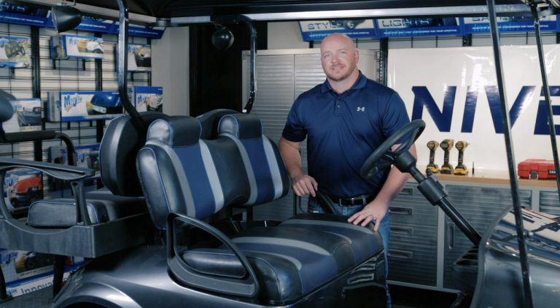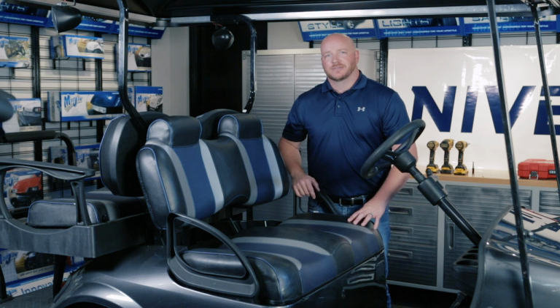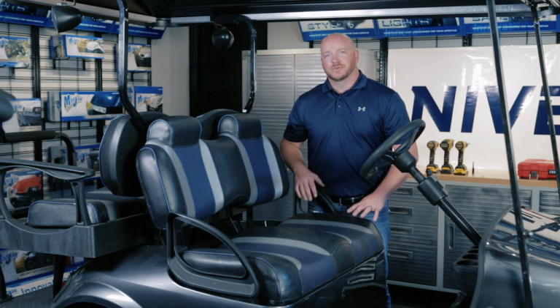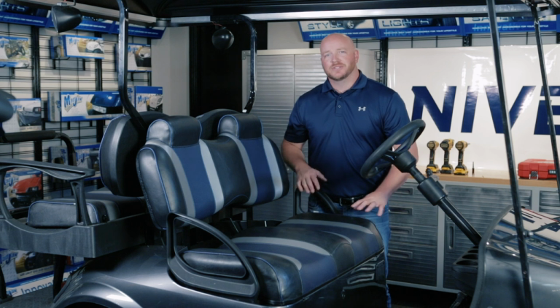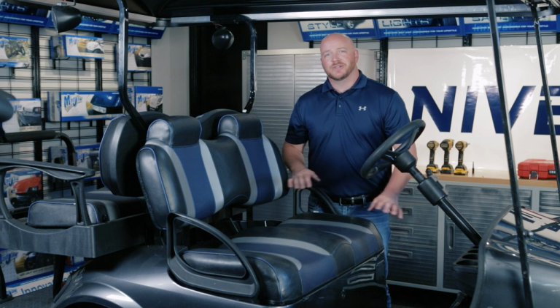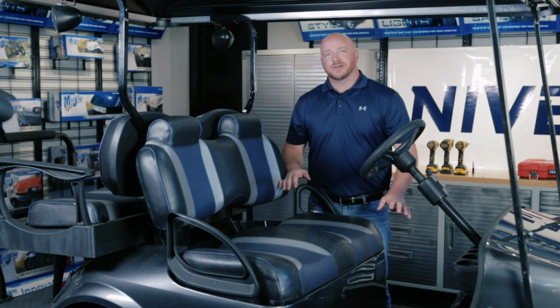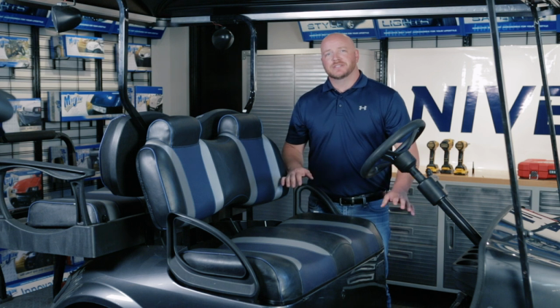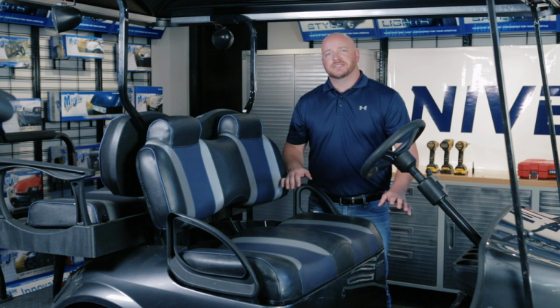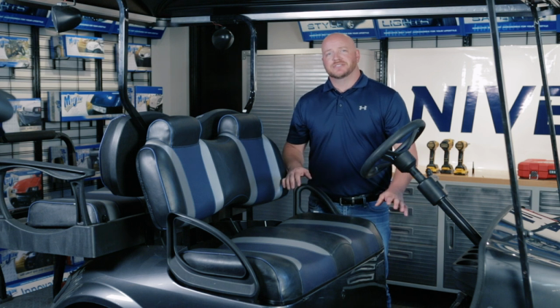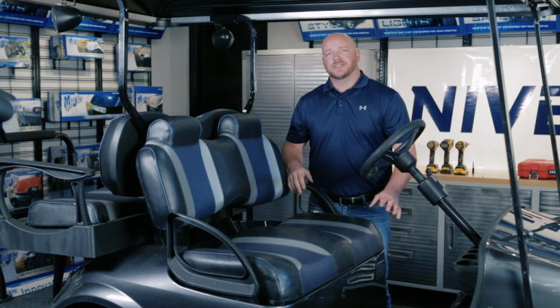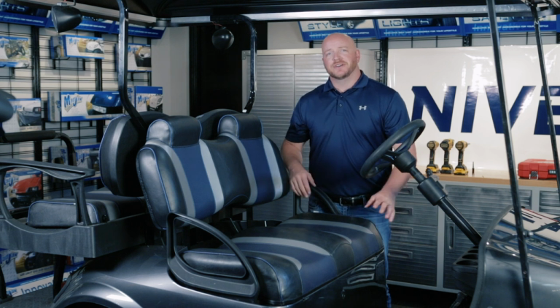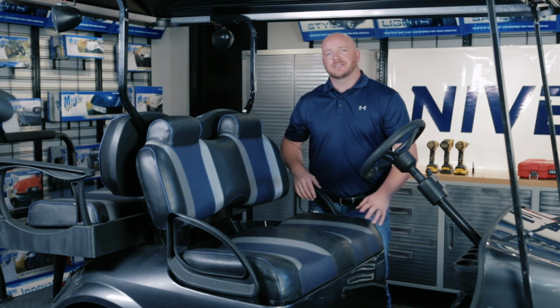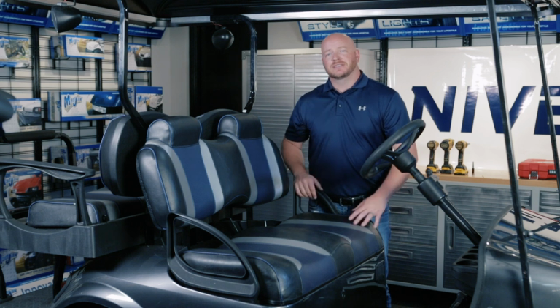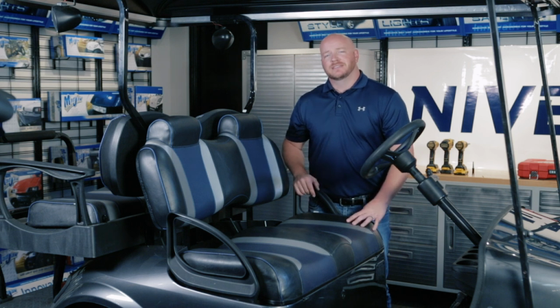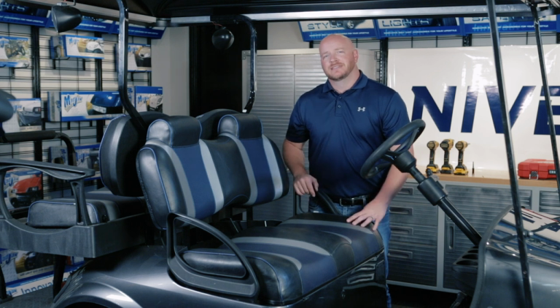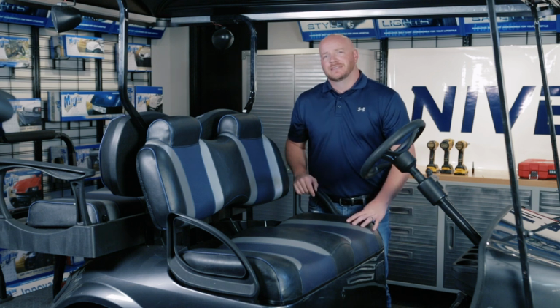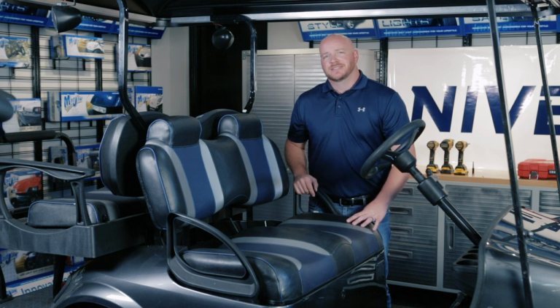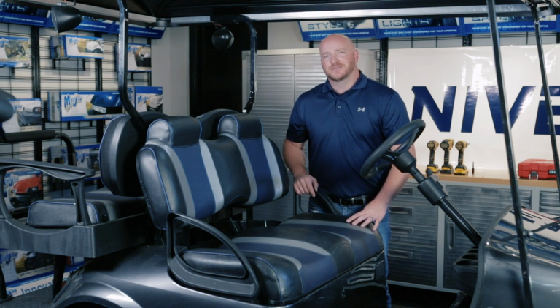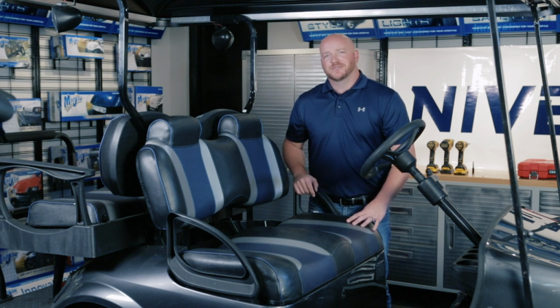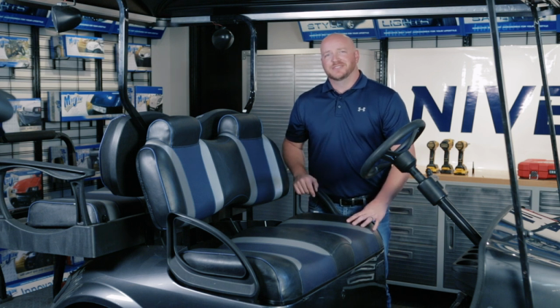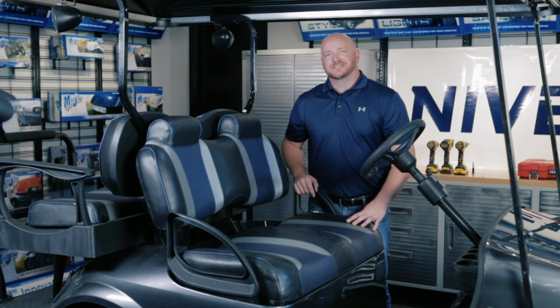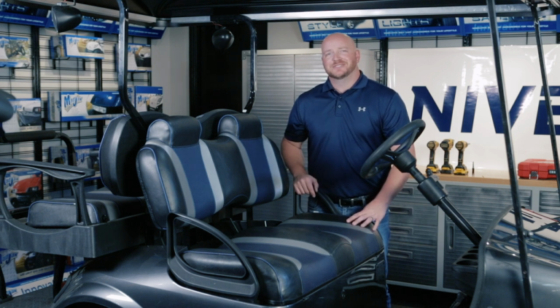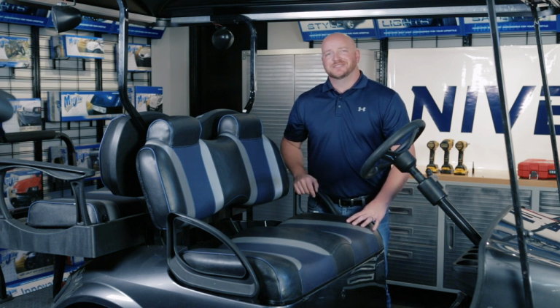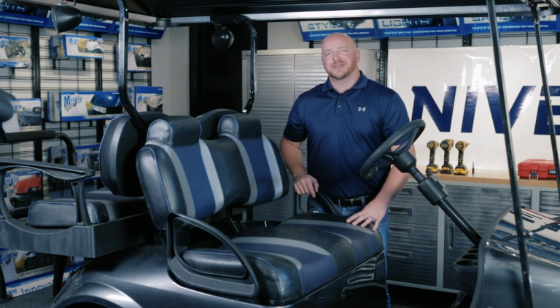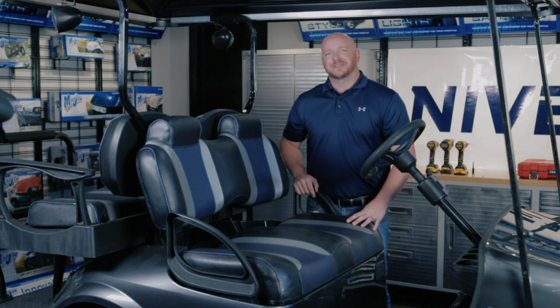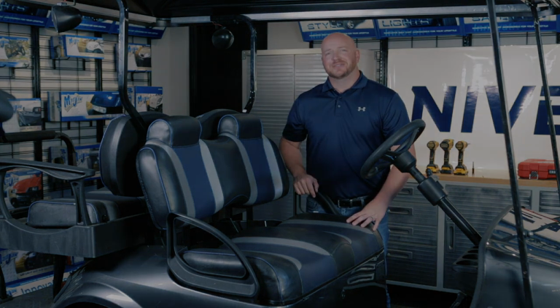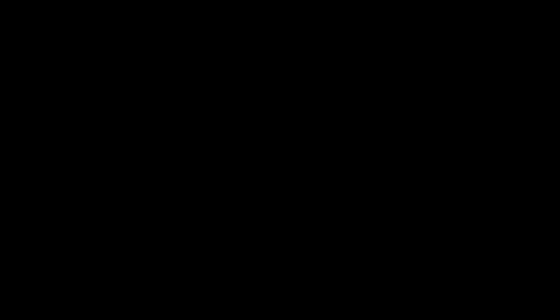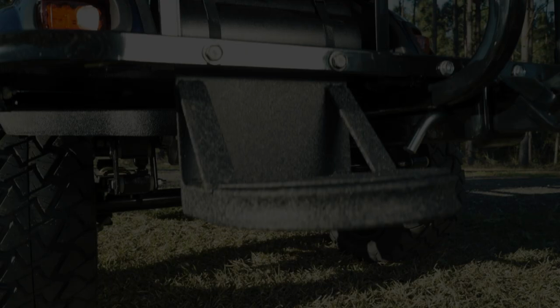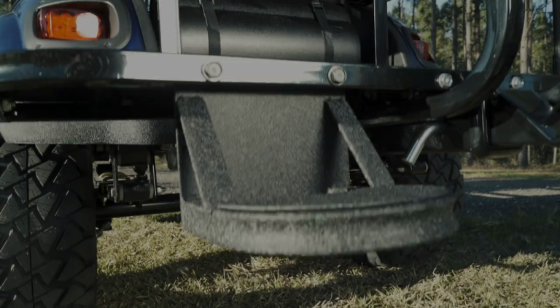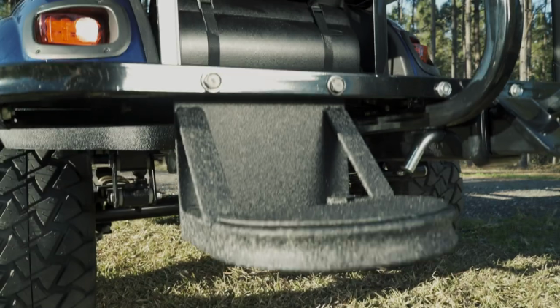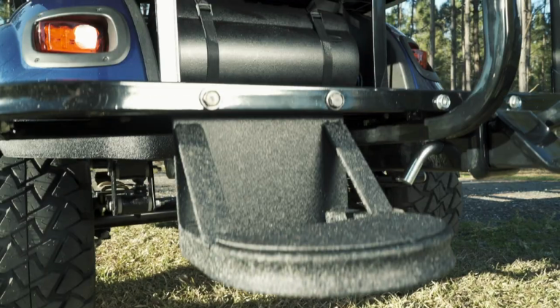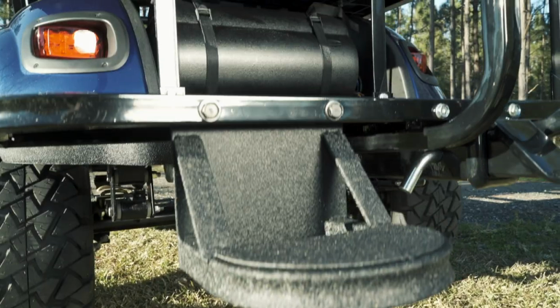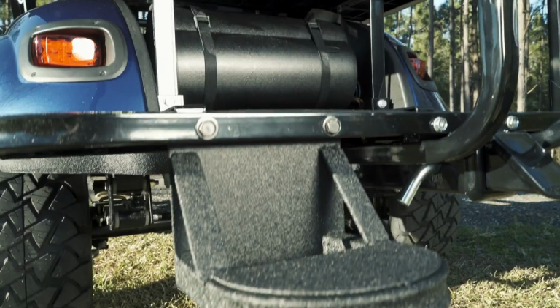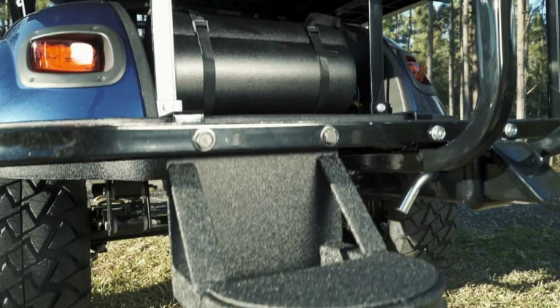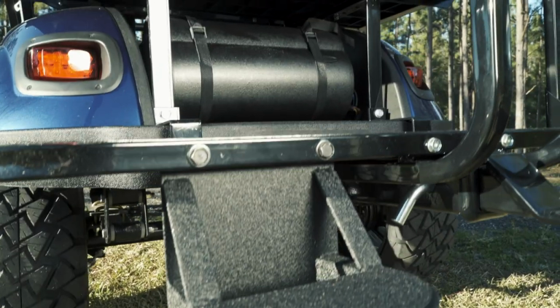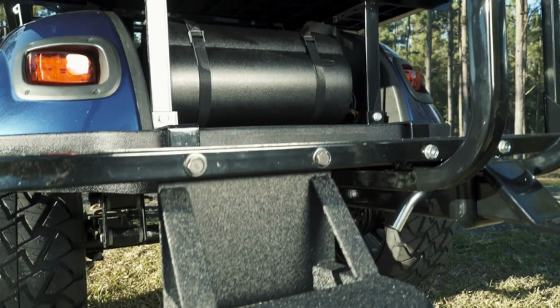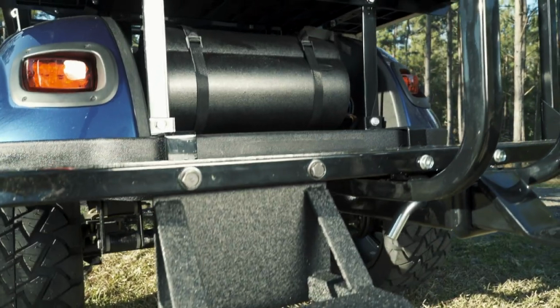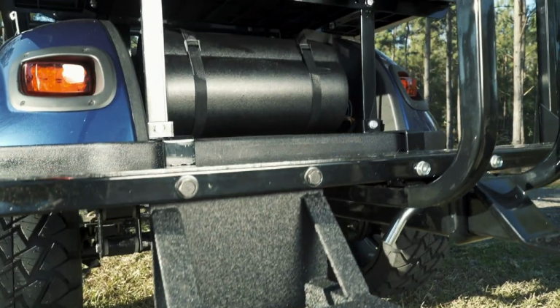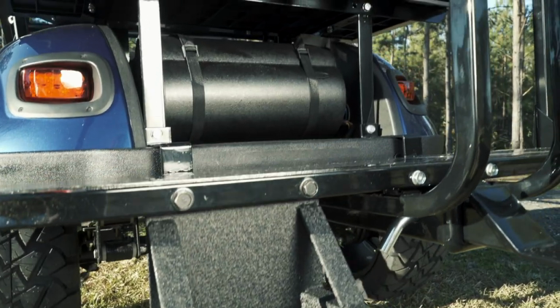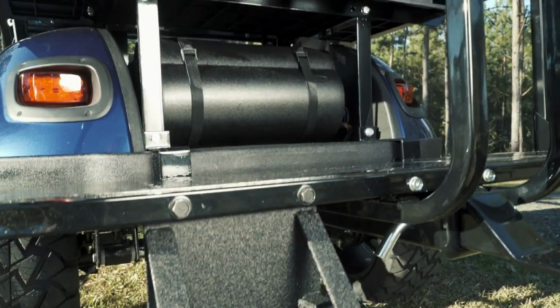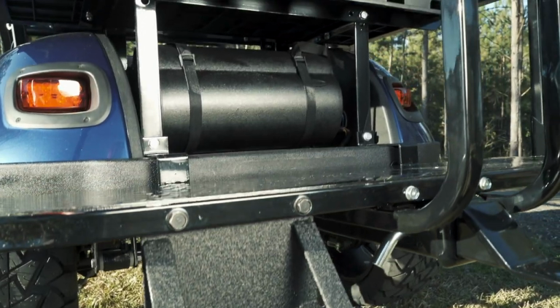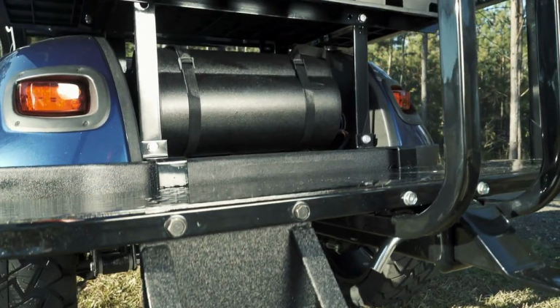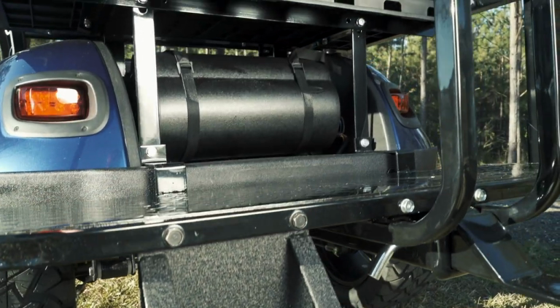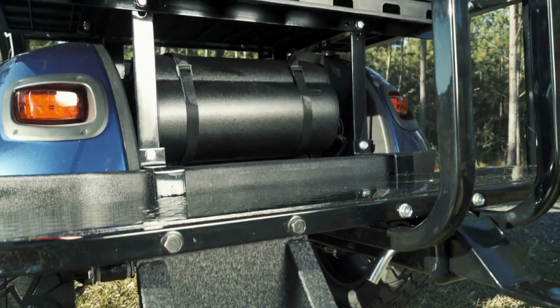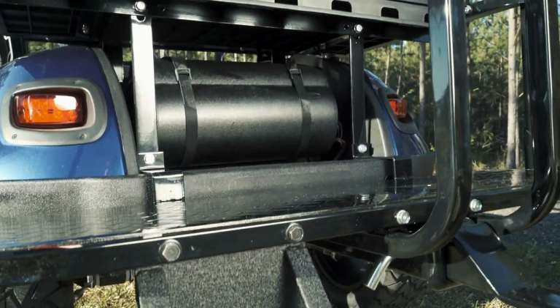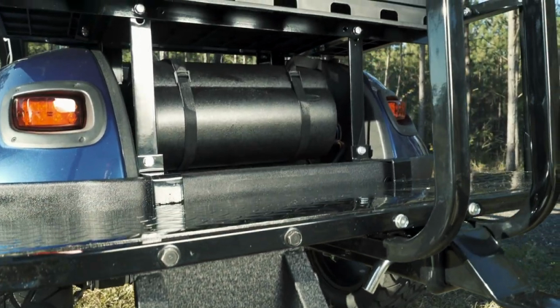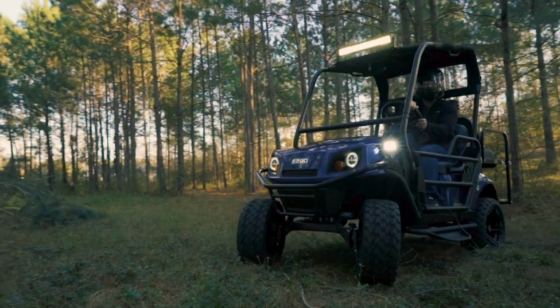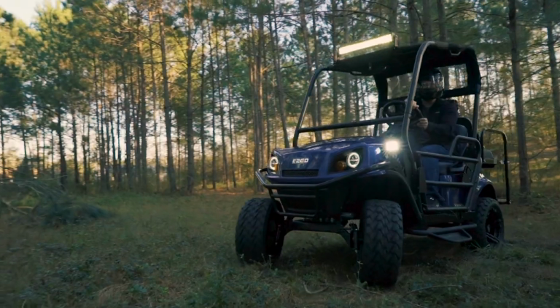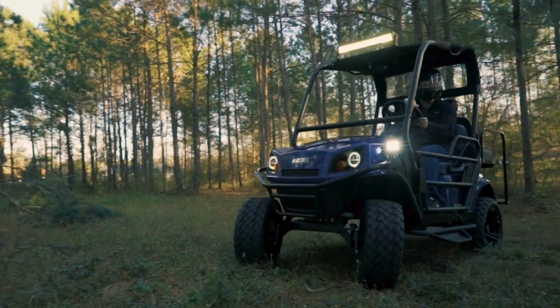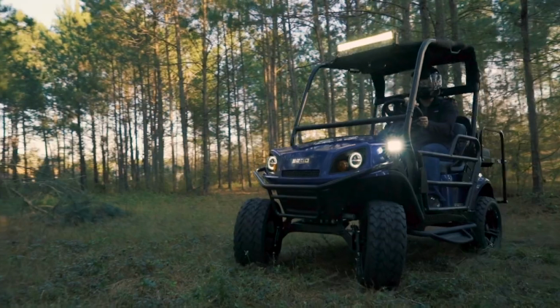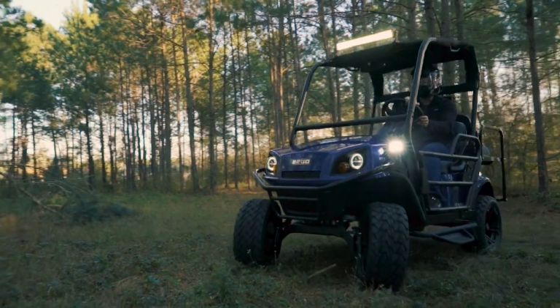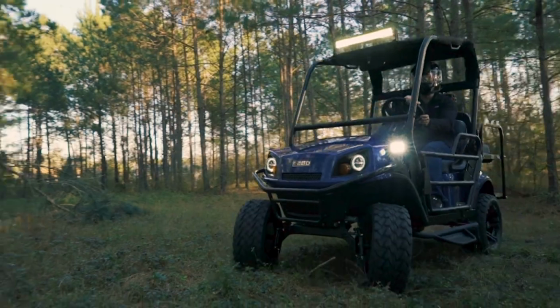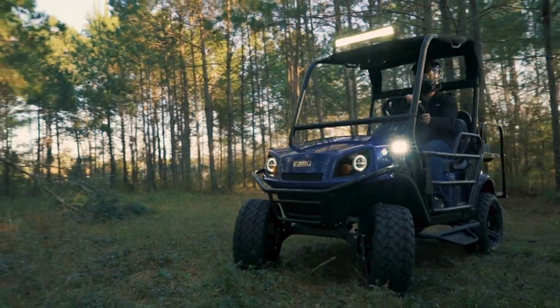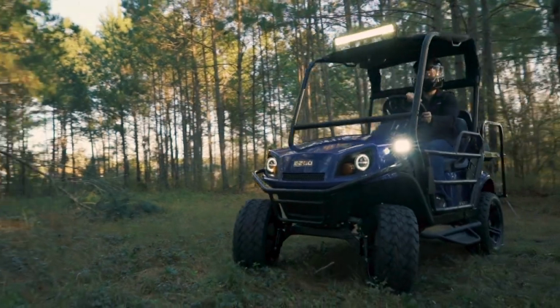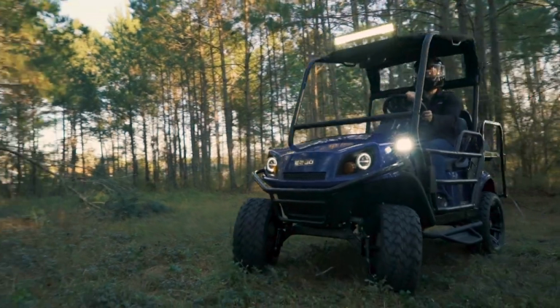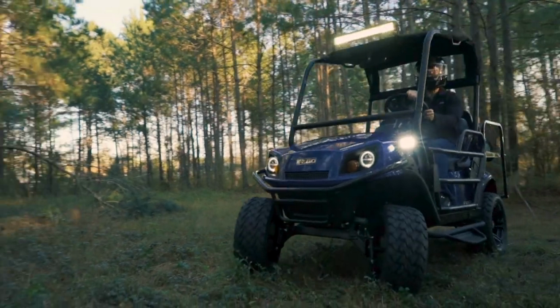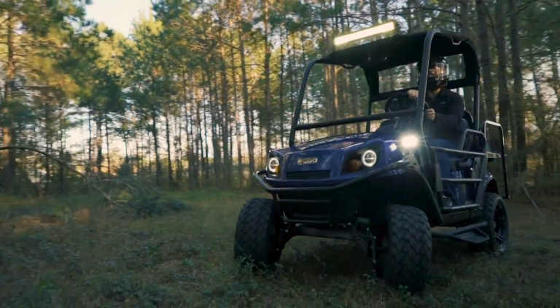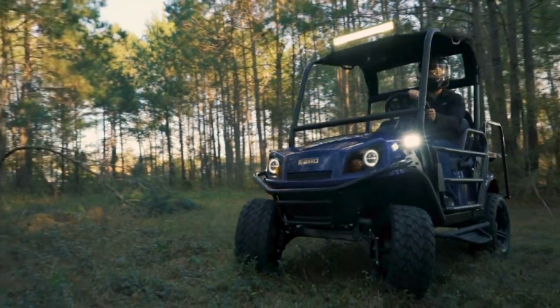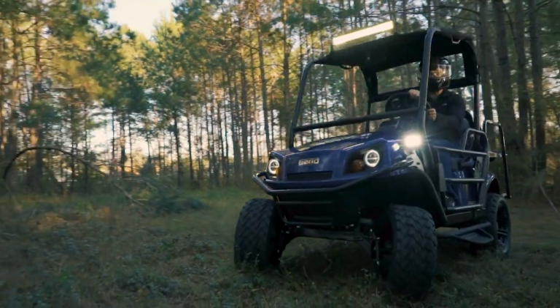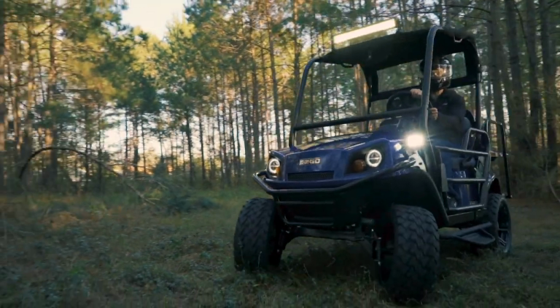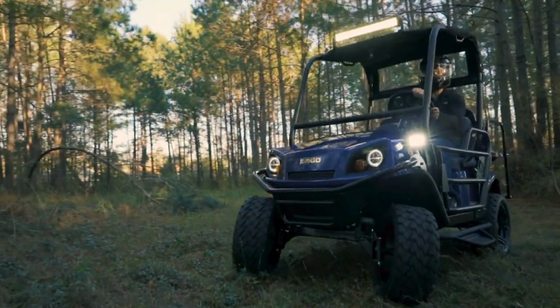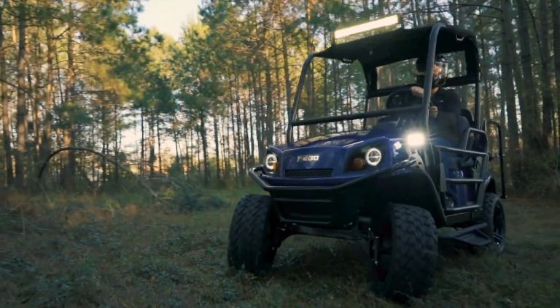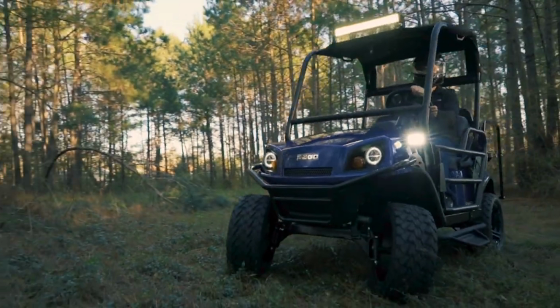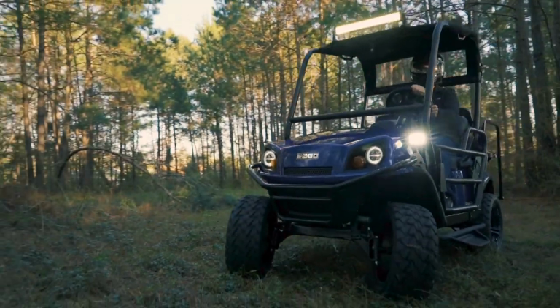Once all this is done, you're finished installing your Mad Jax Ultimate Plus Light Kit designed for the EZGO S4.